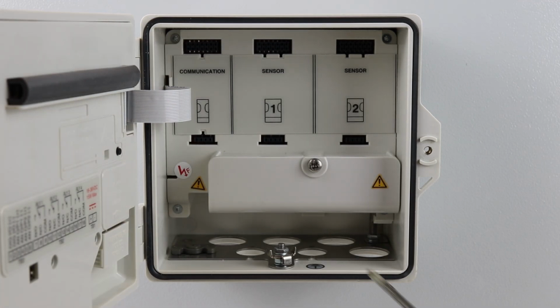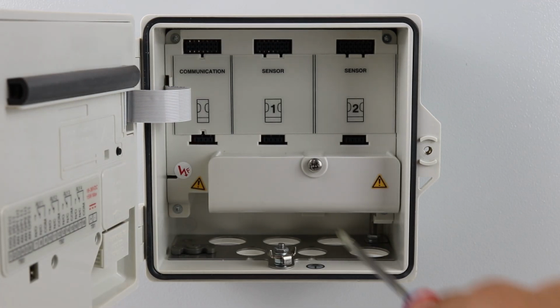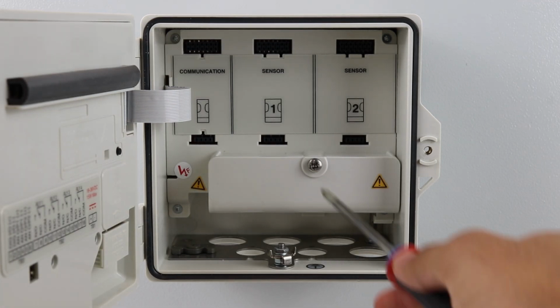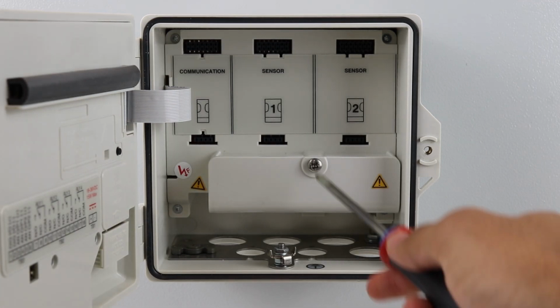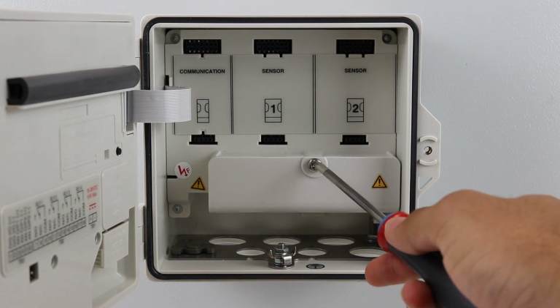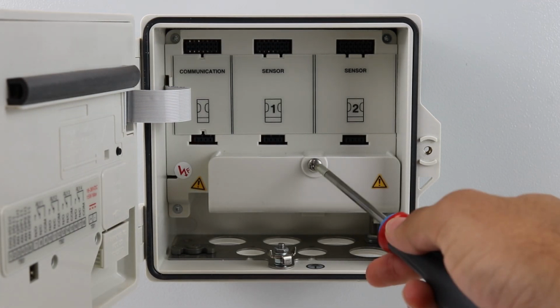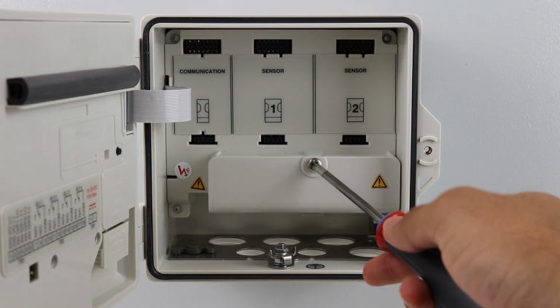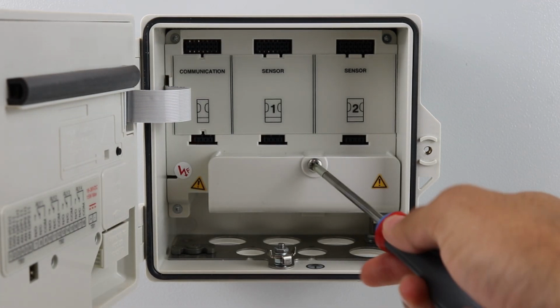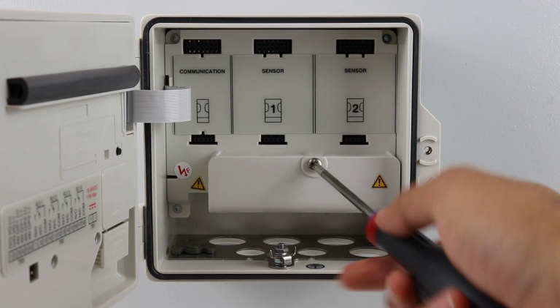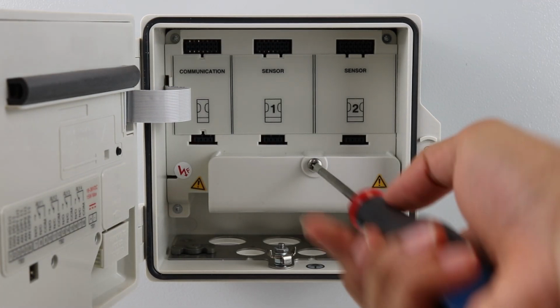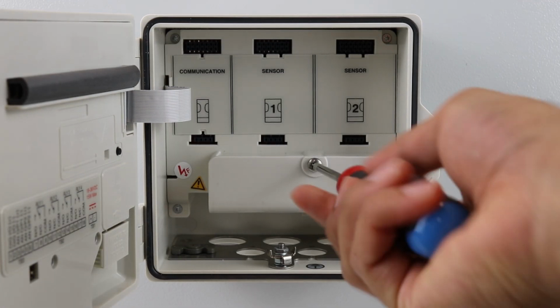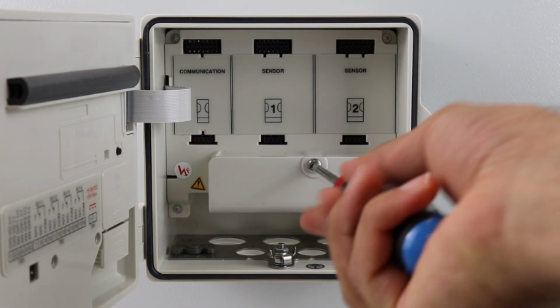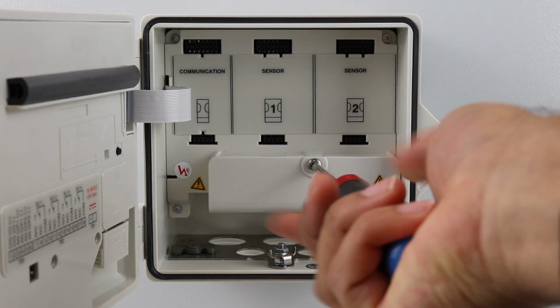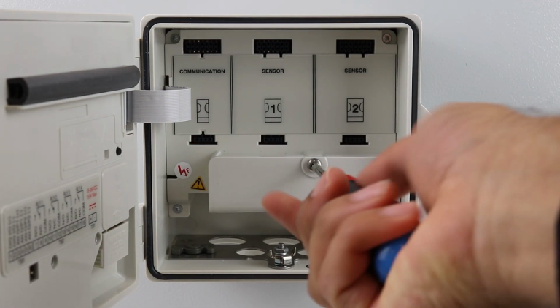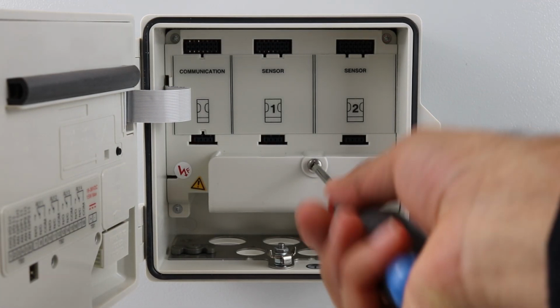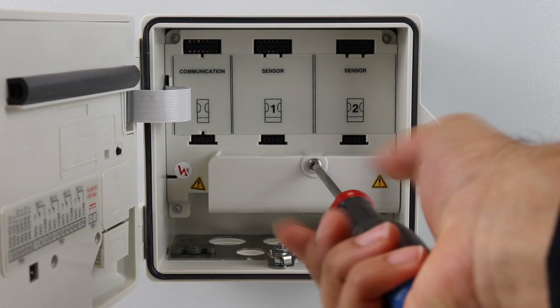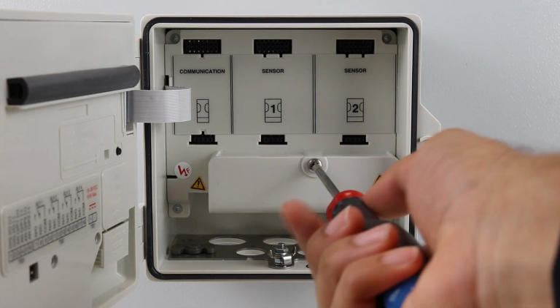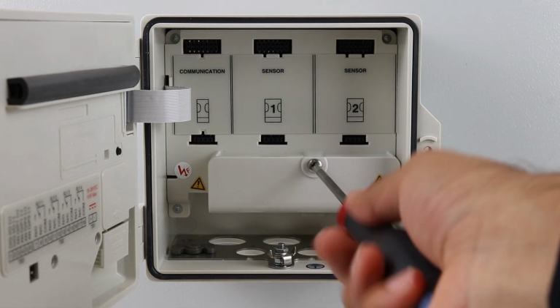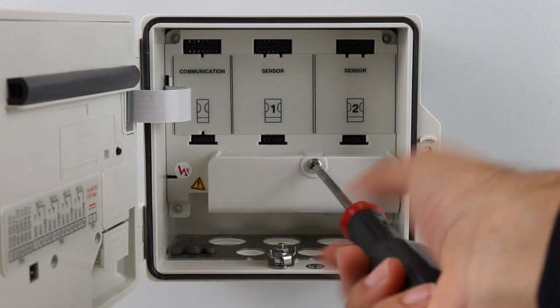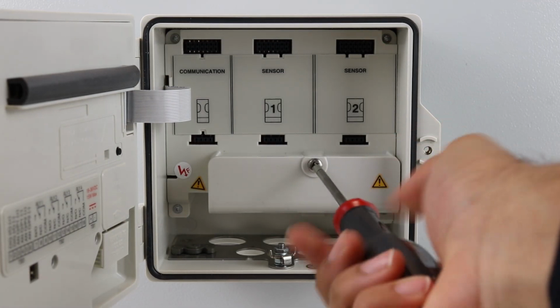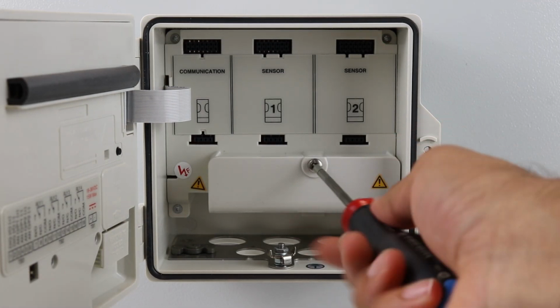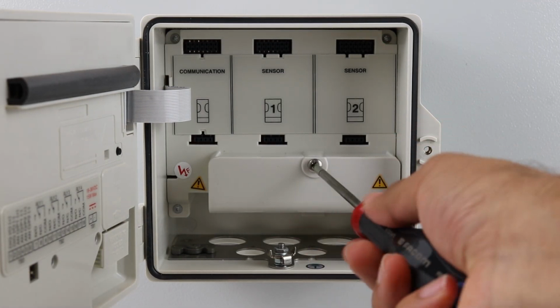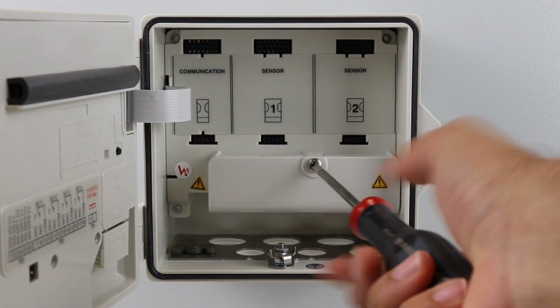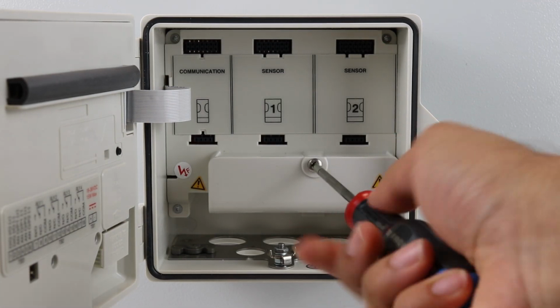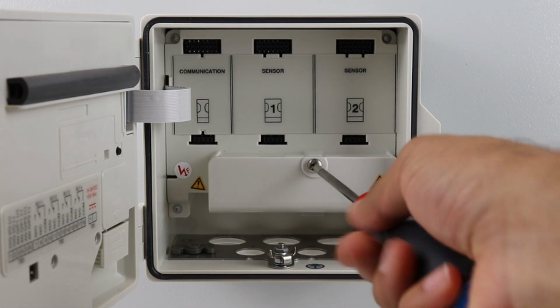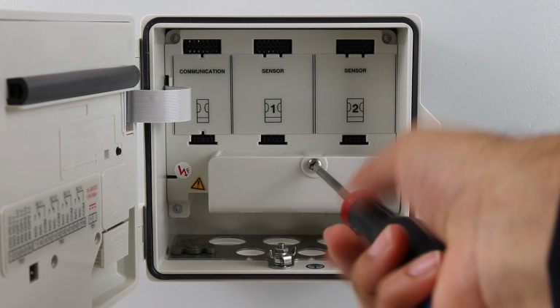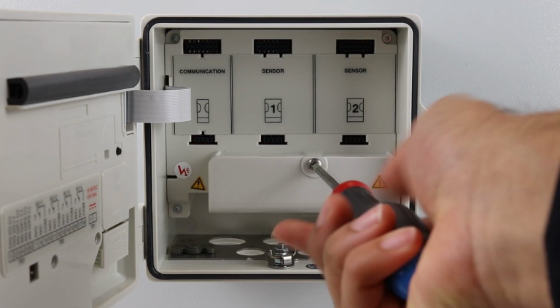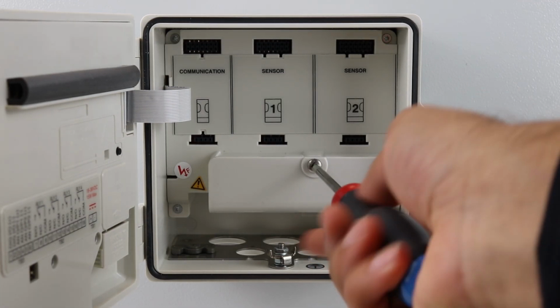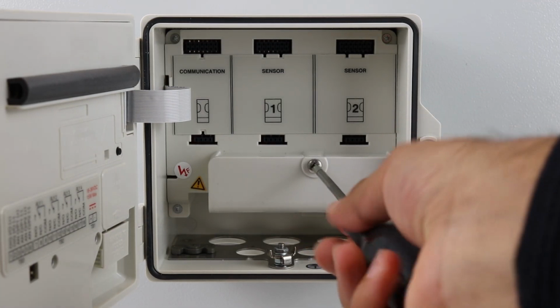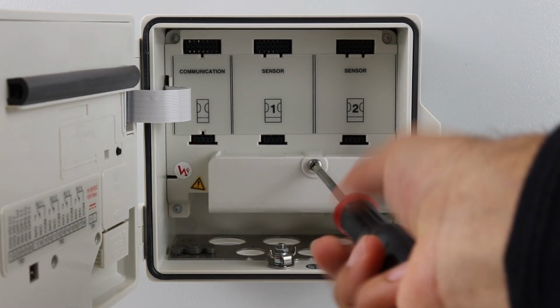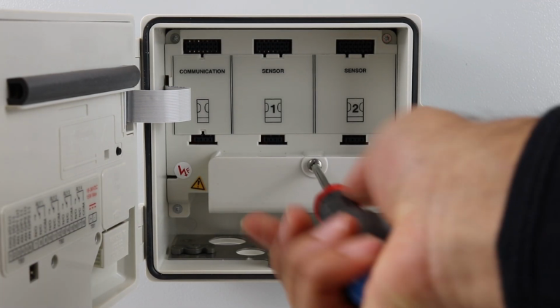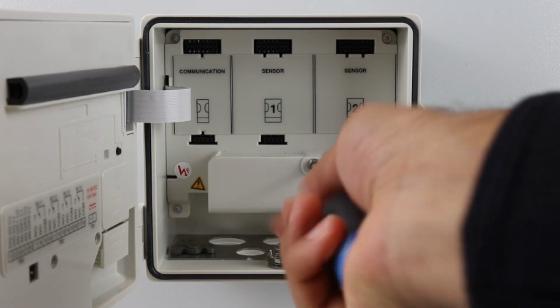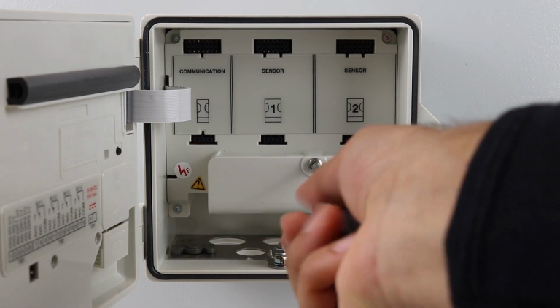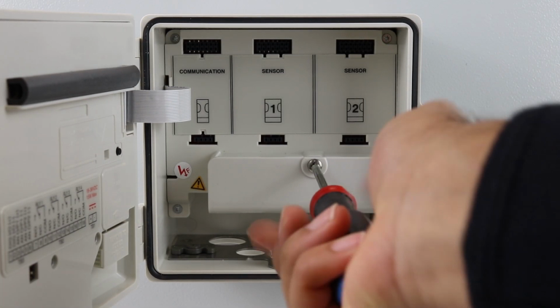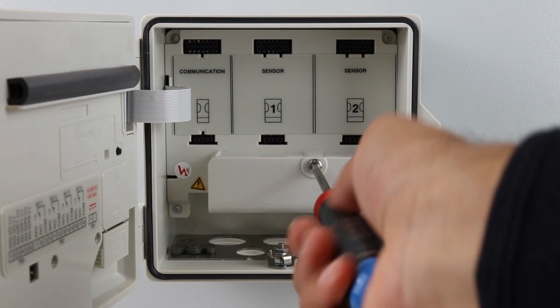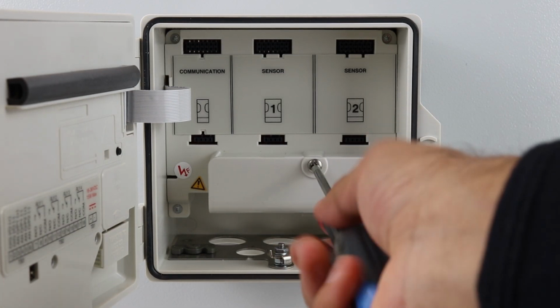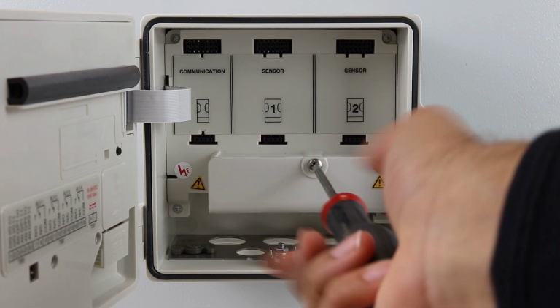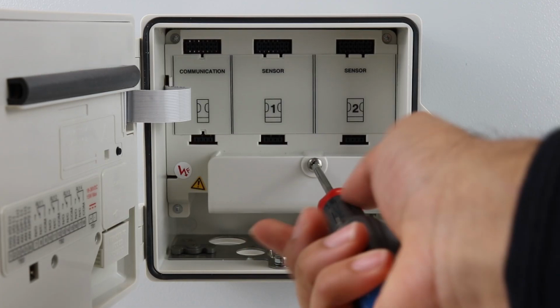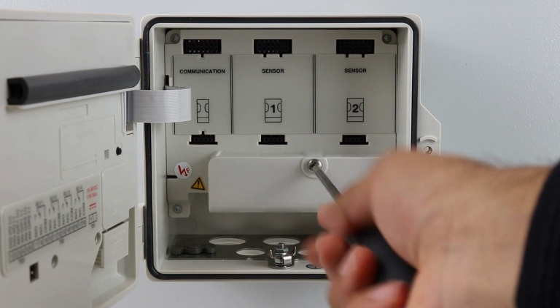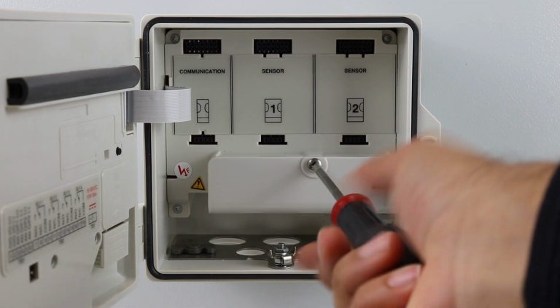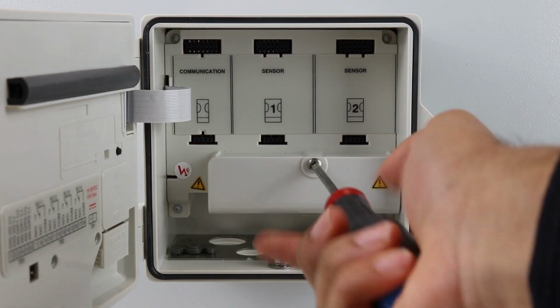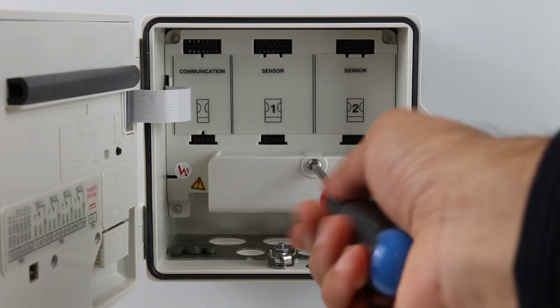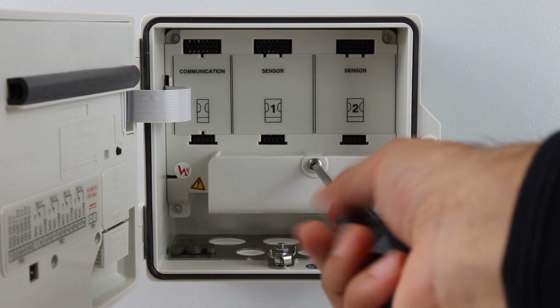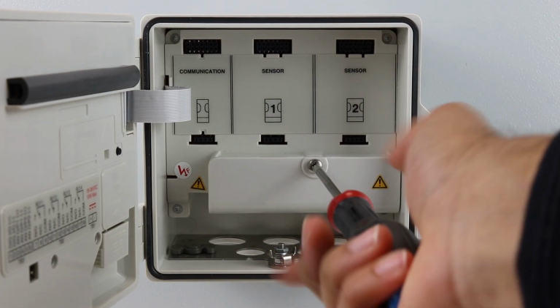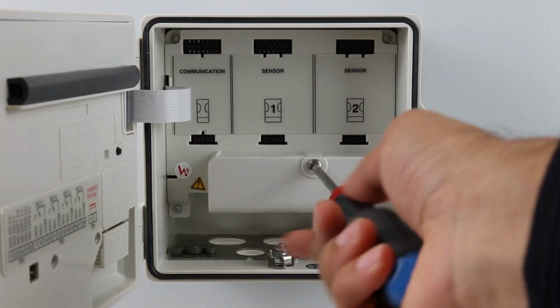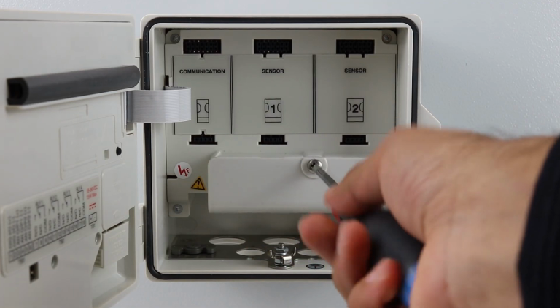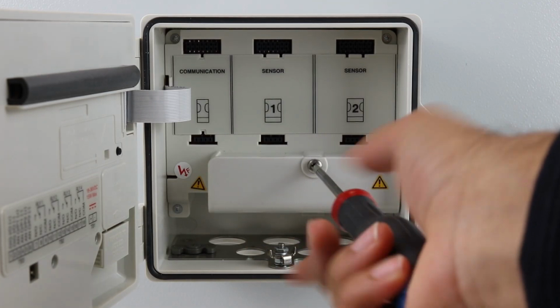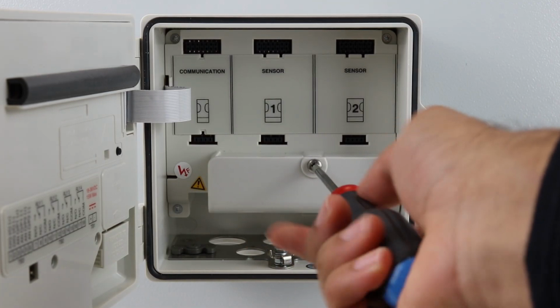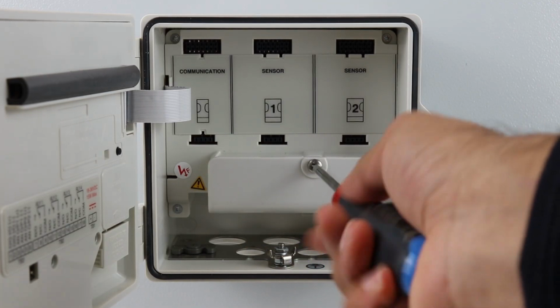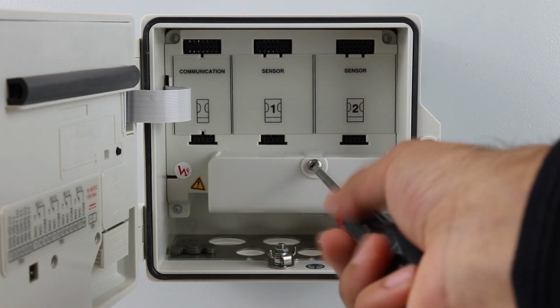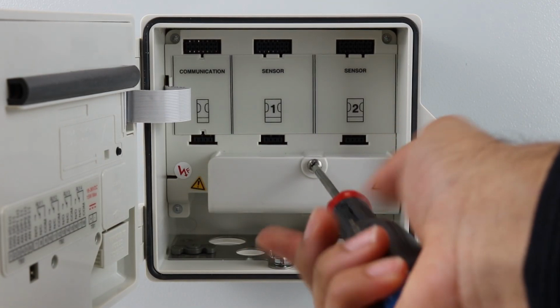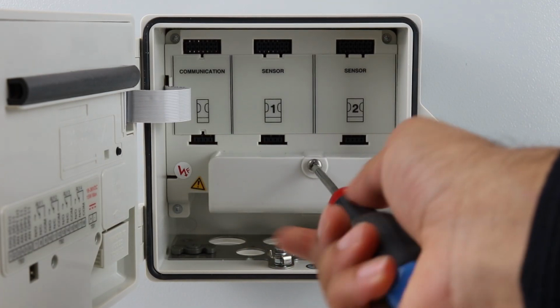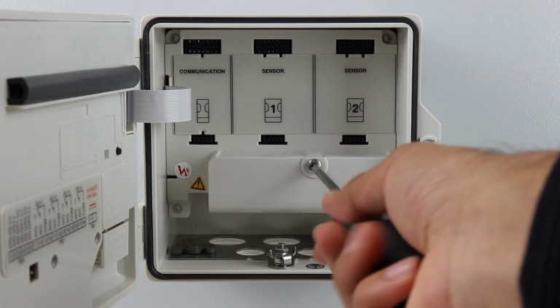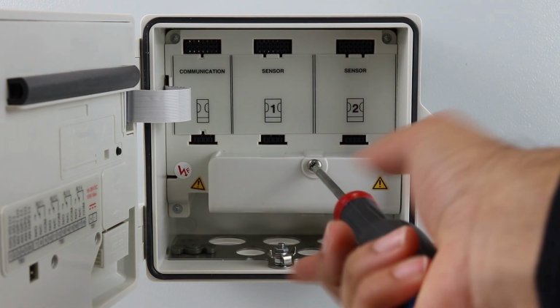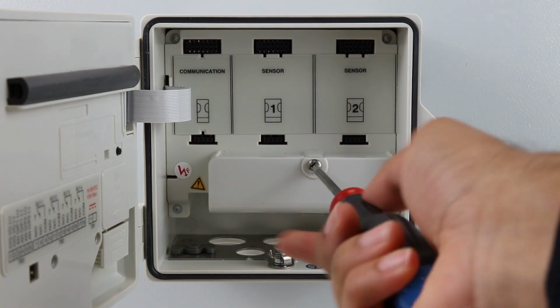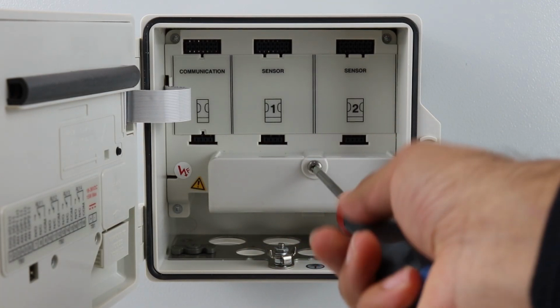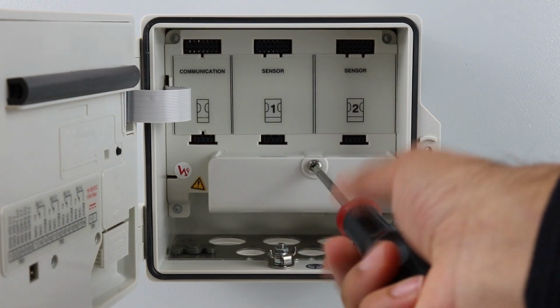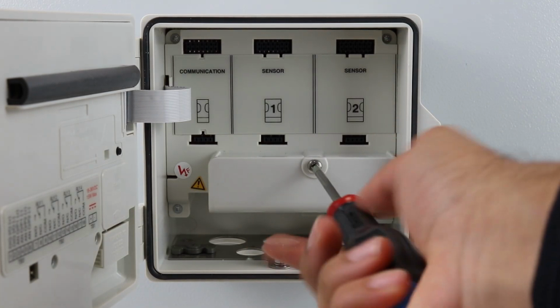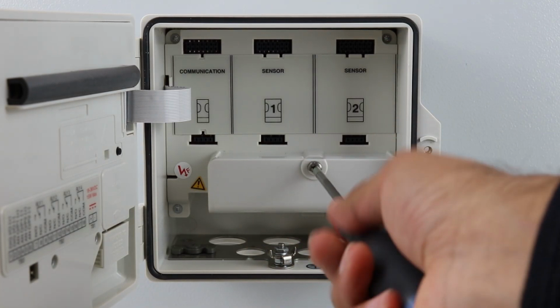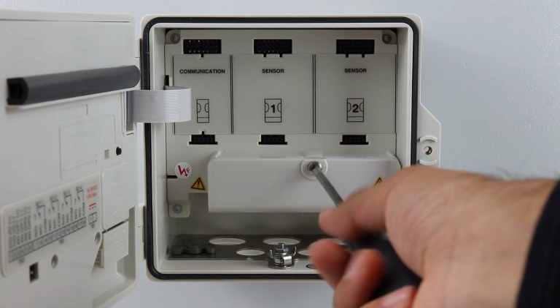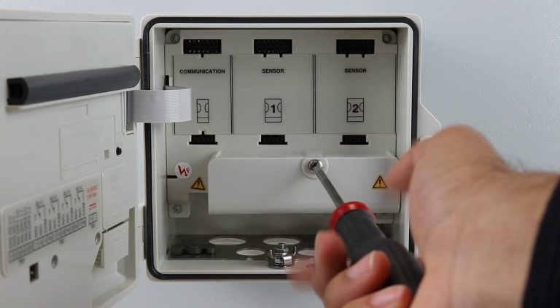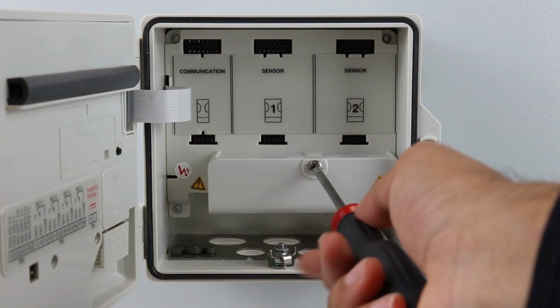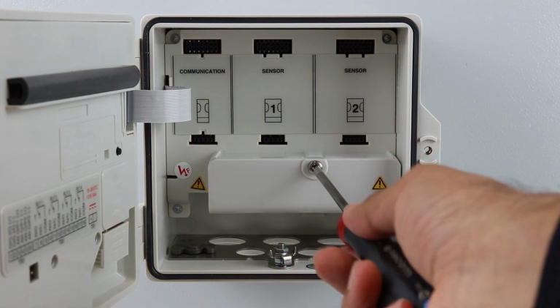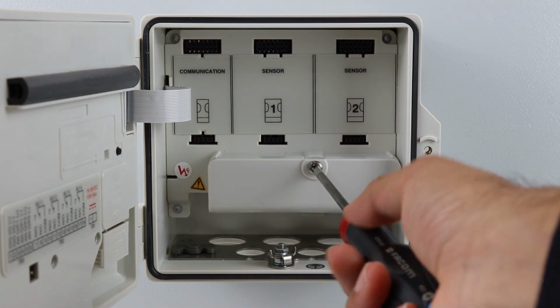In this video we will show you how to make sensor and power connections and configure the inputs using the easy setup menu.